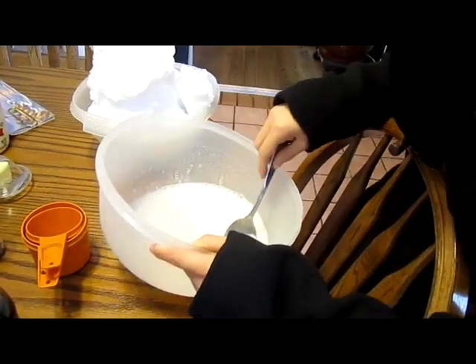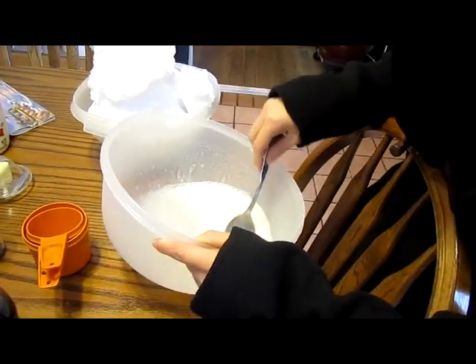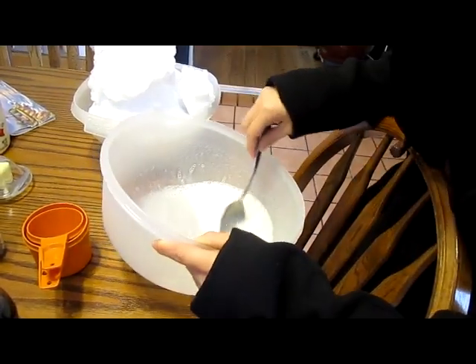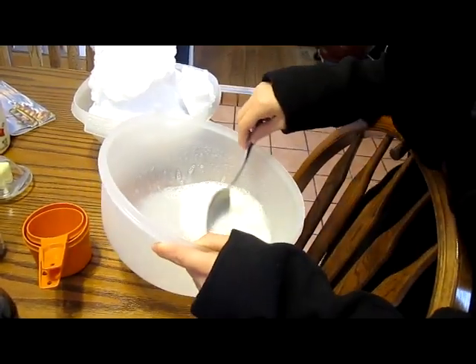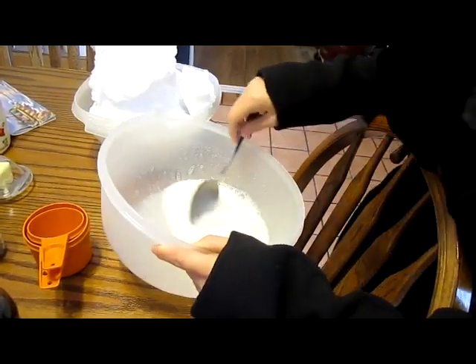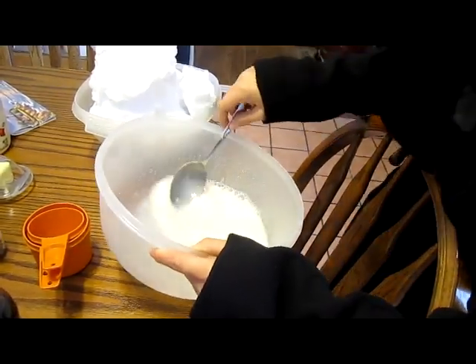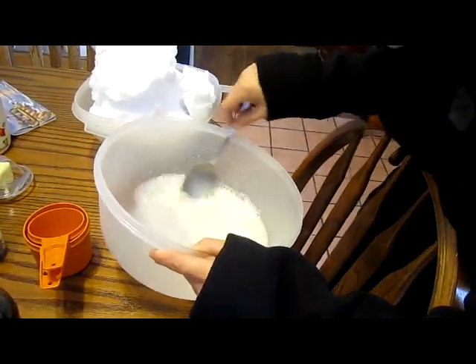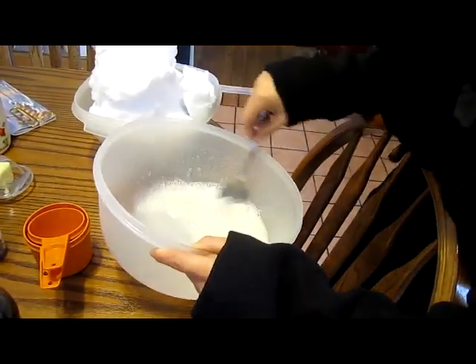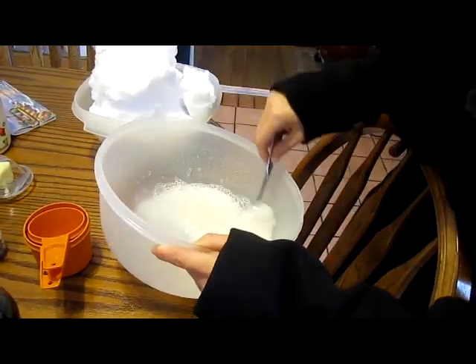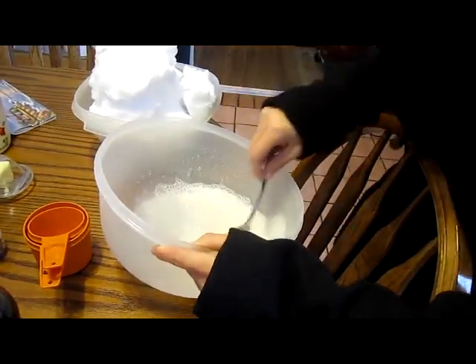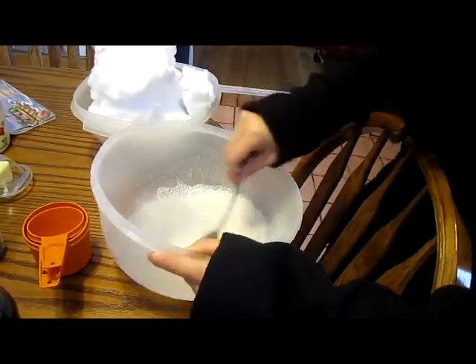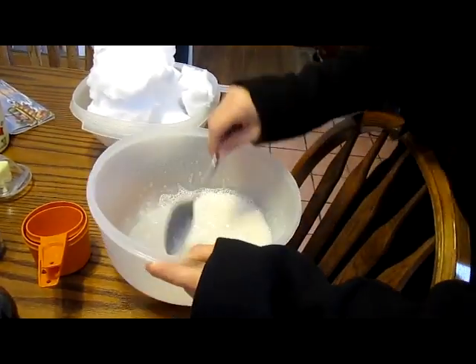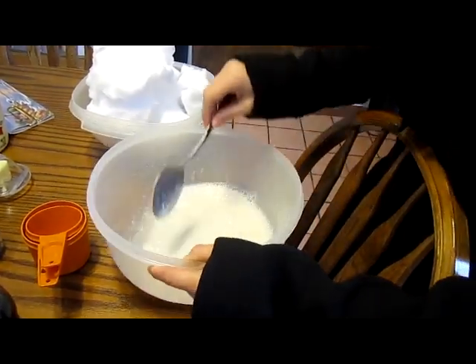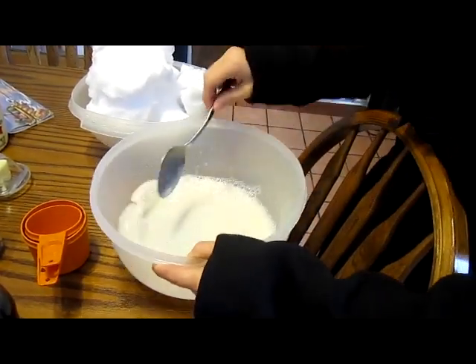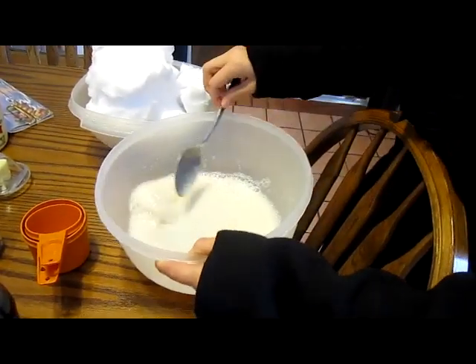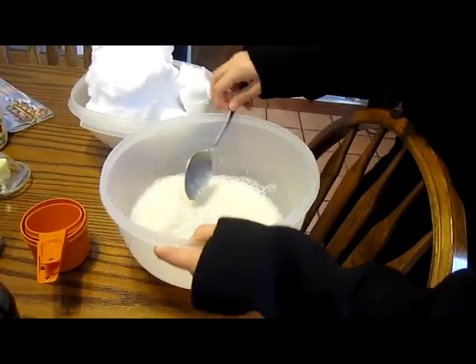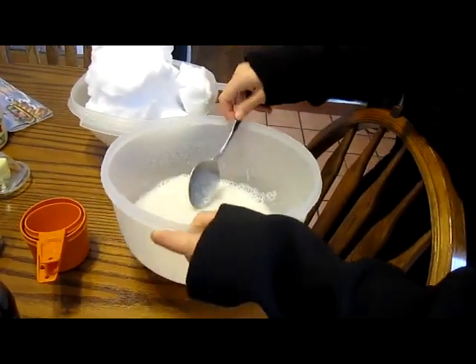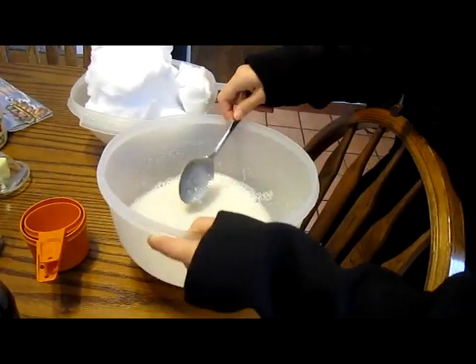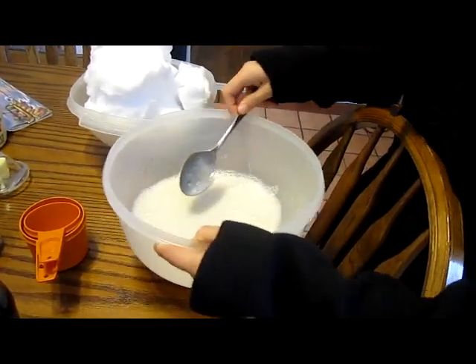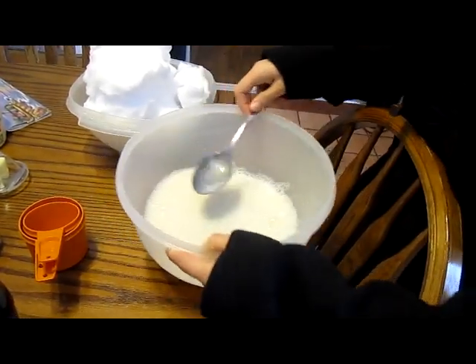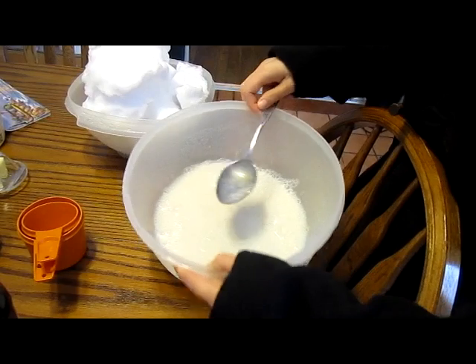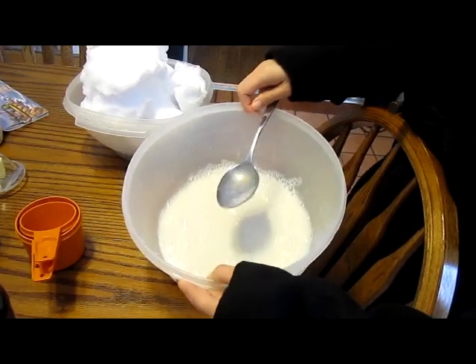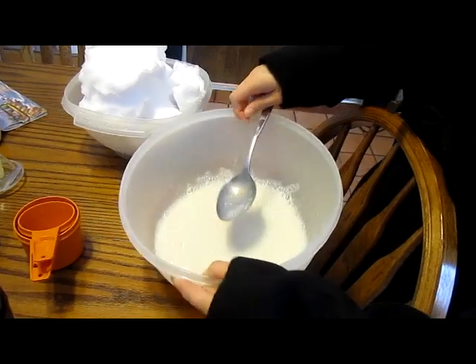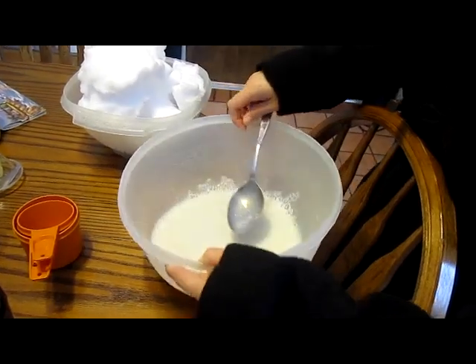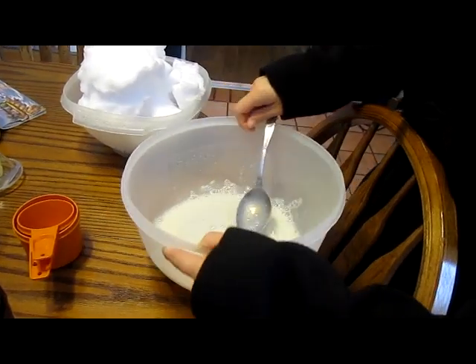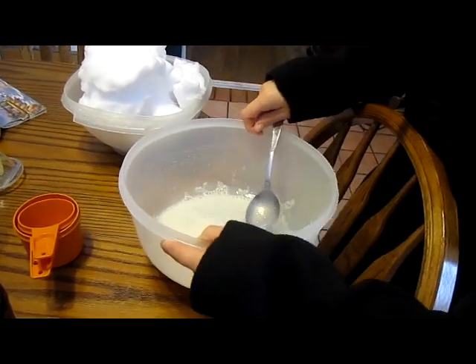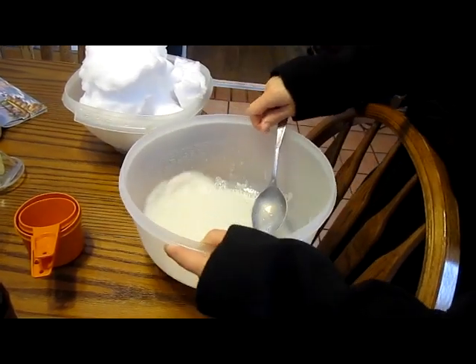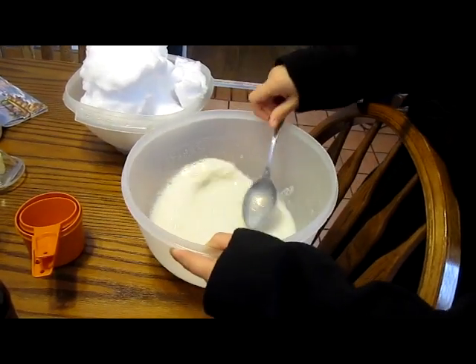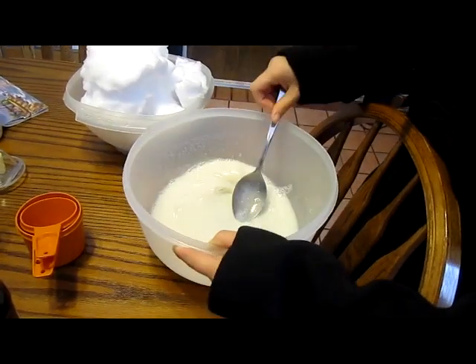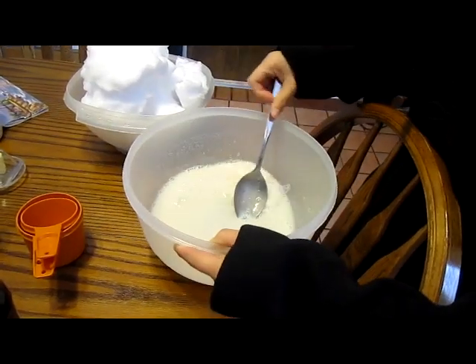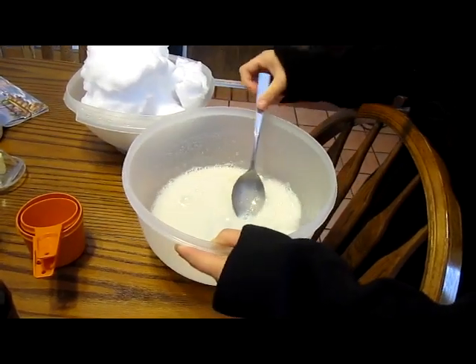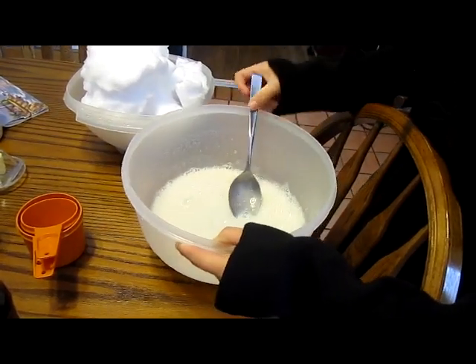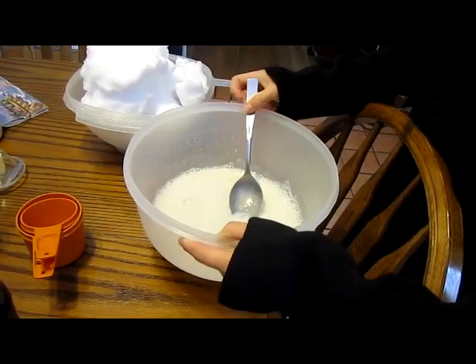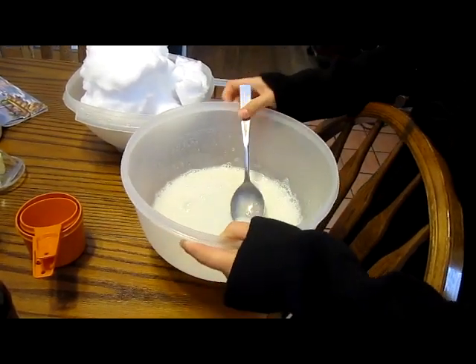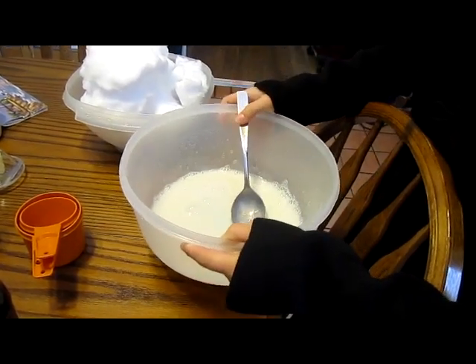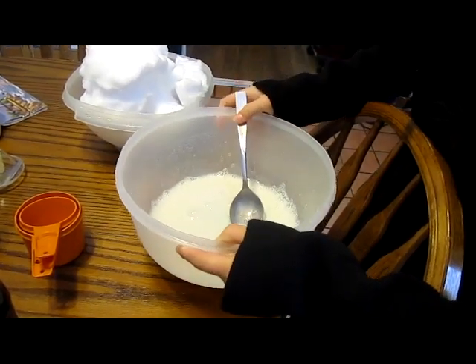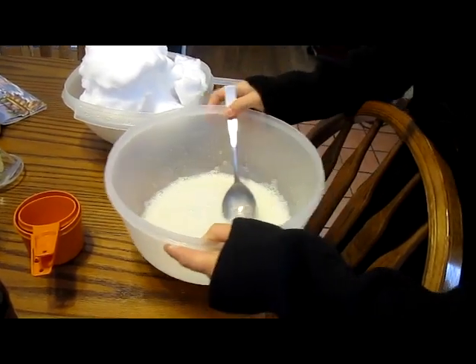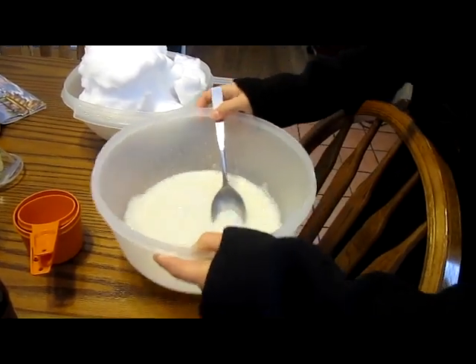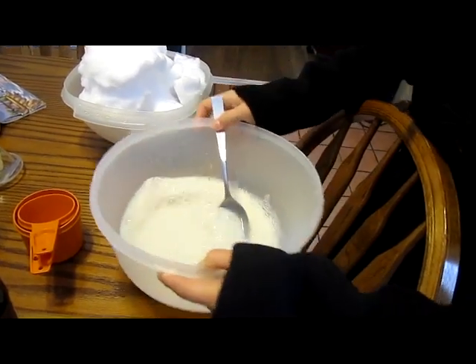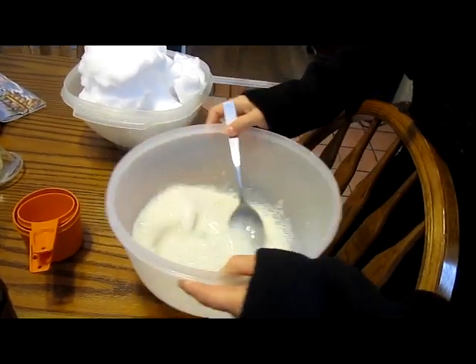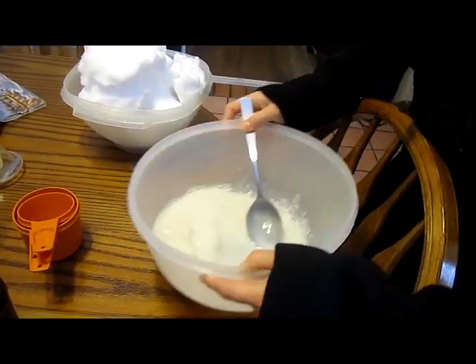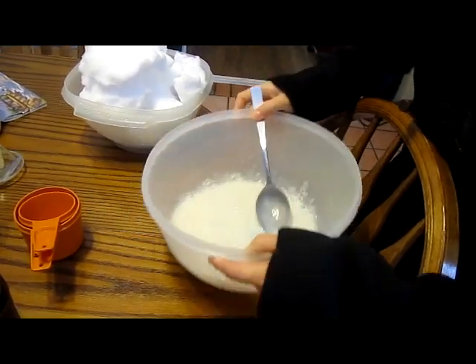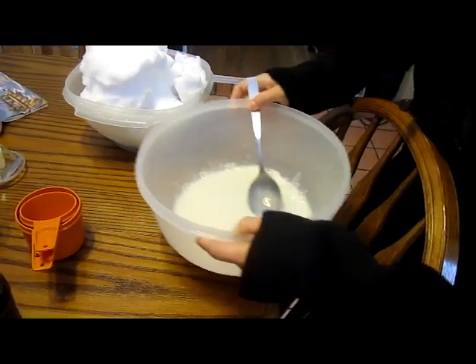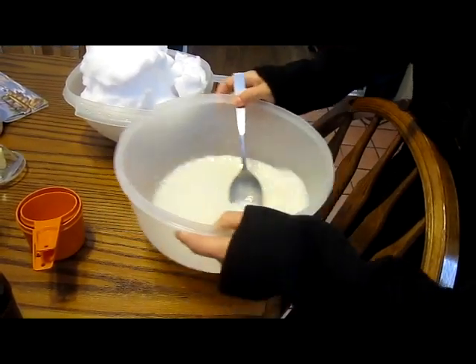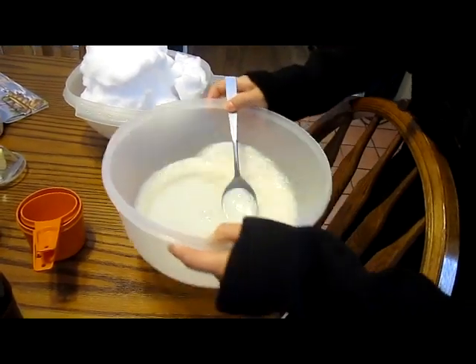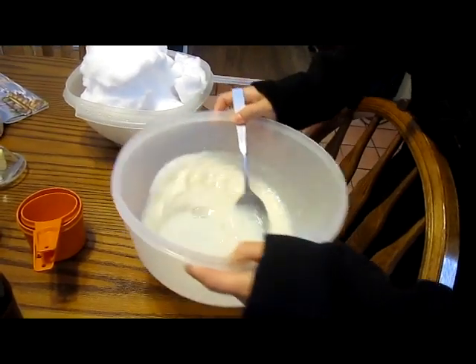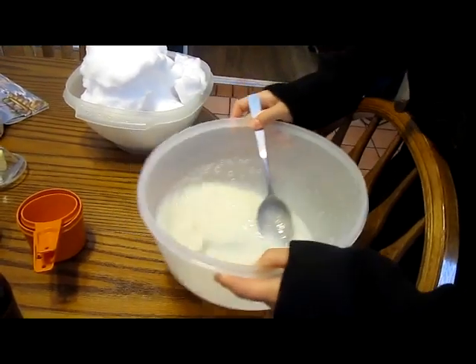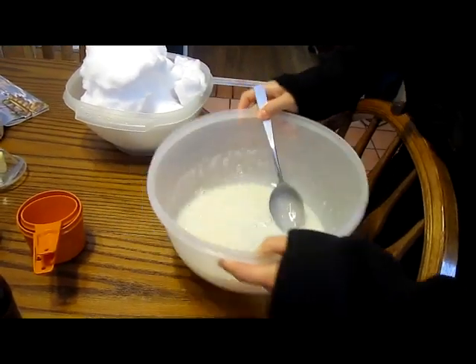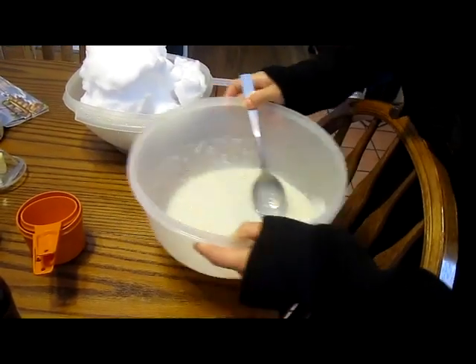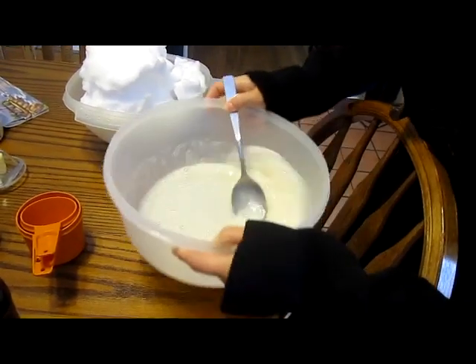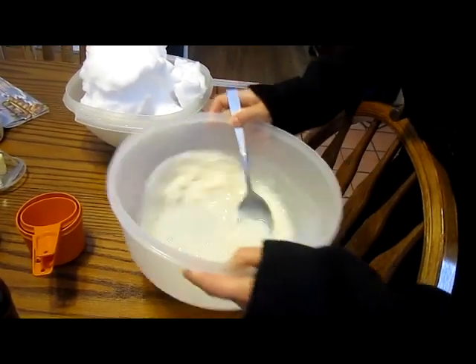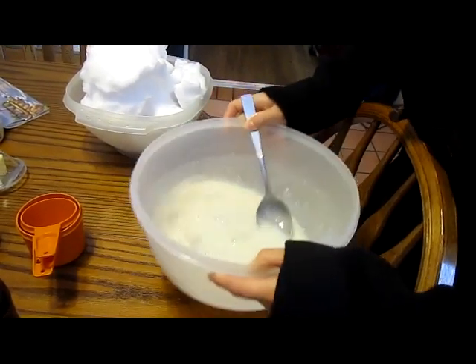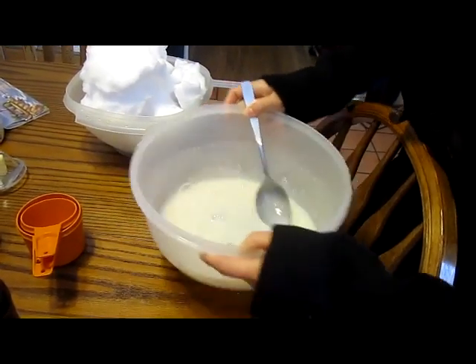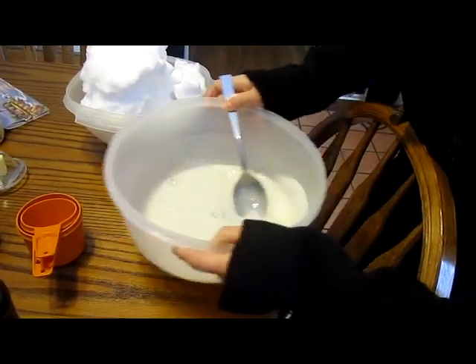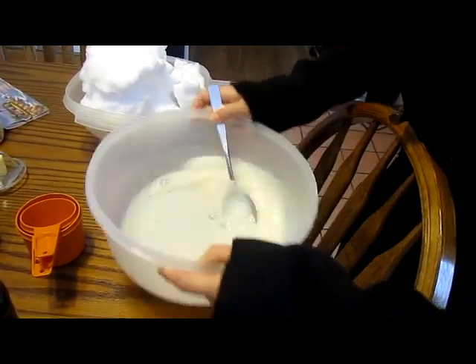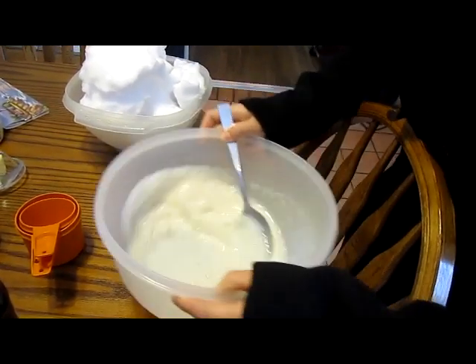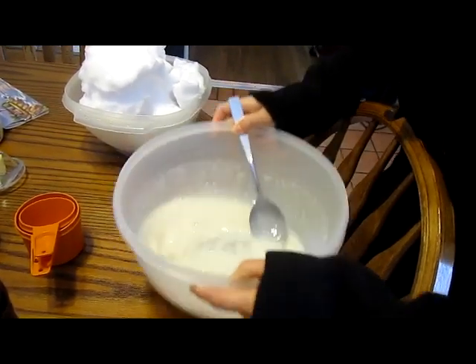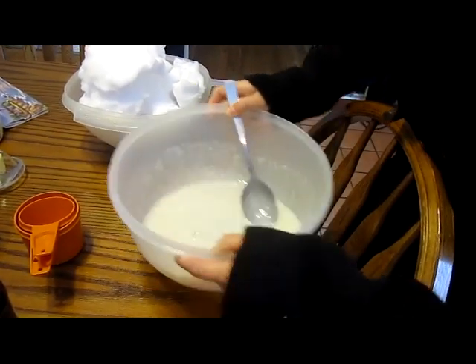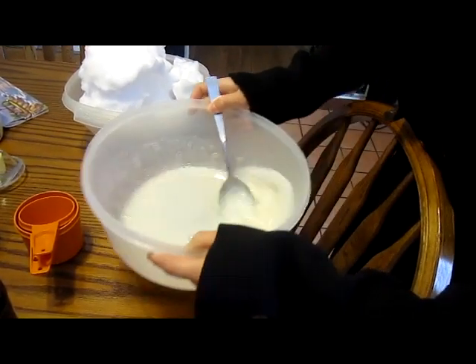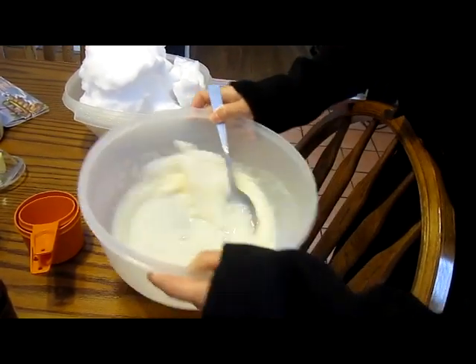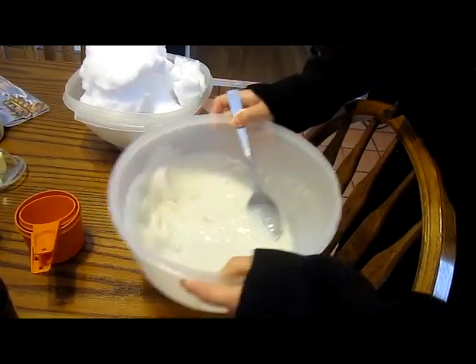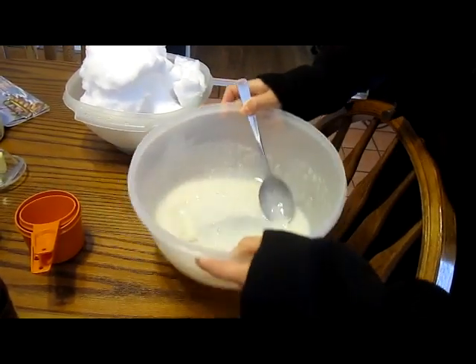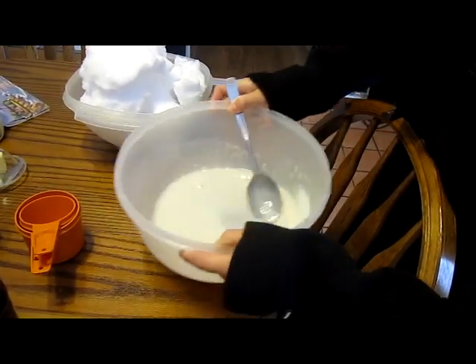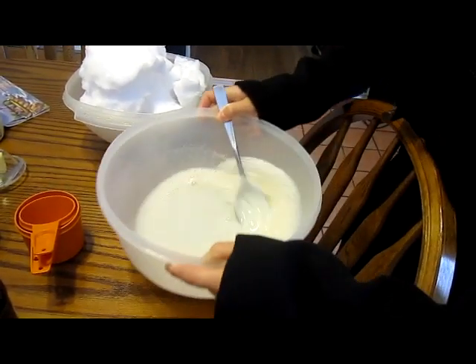Sticking my head in it! Milk is good for your hair. It smells good.